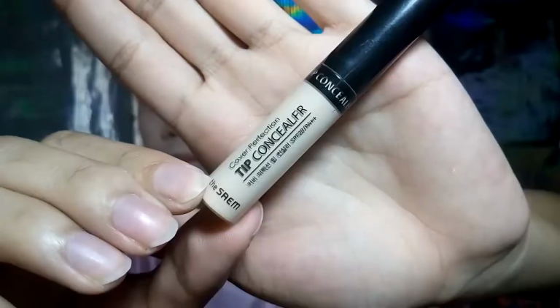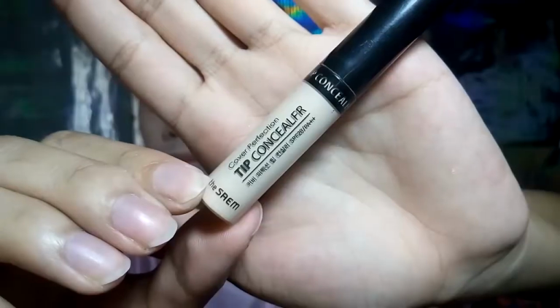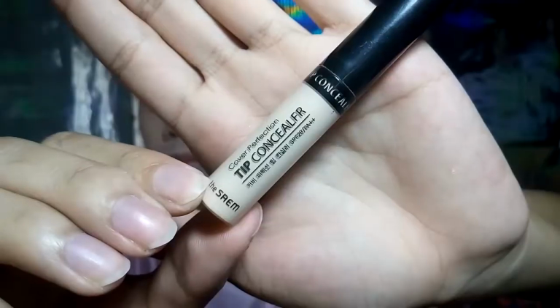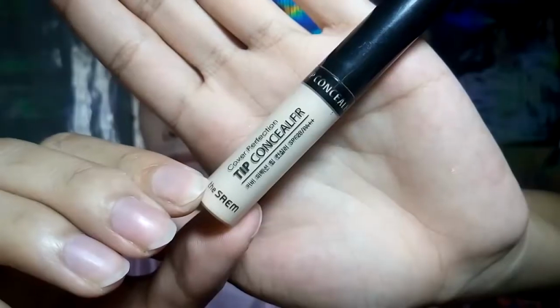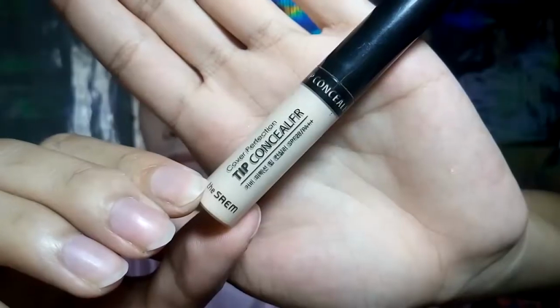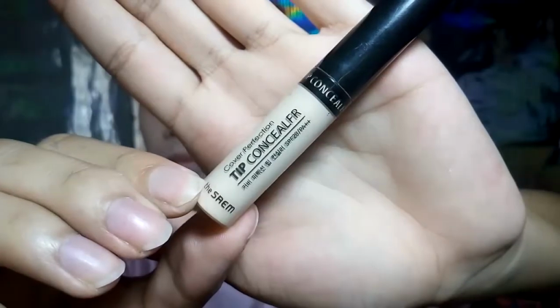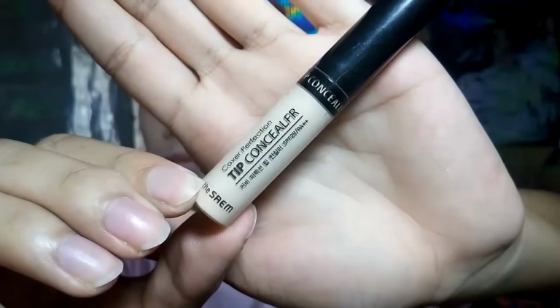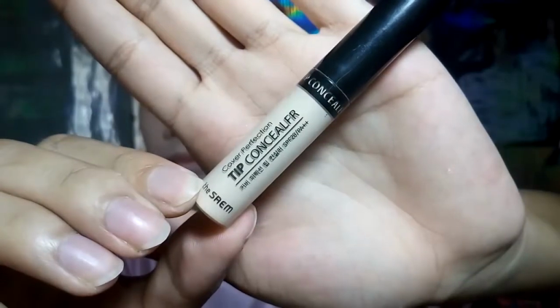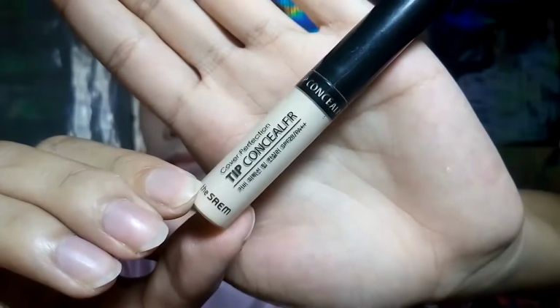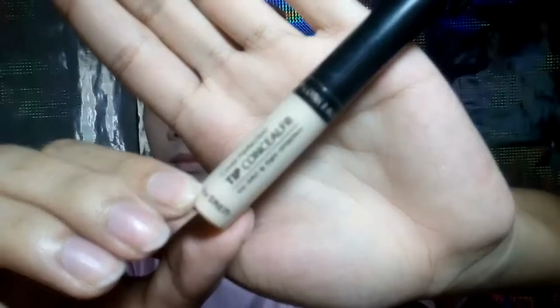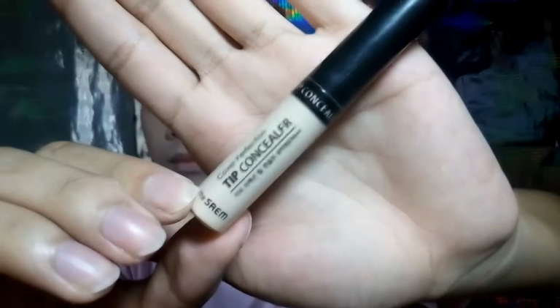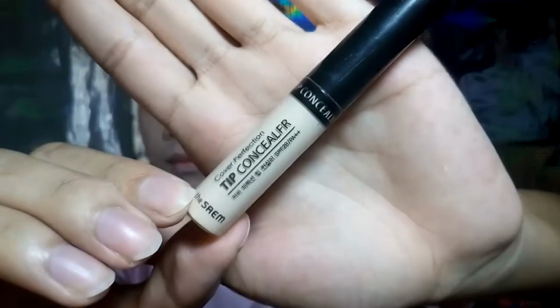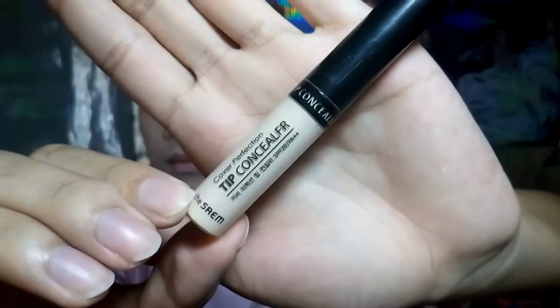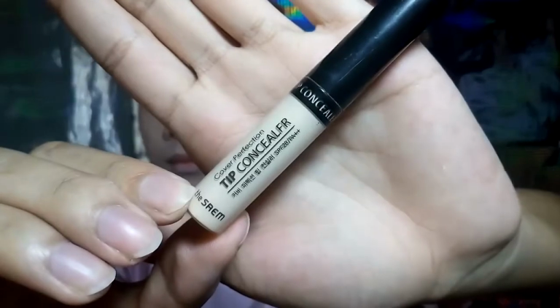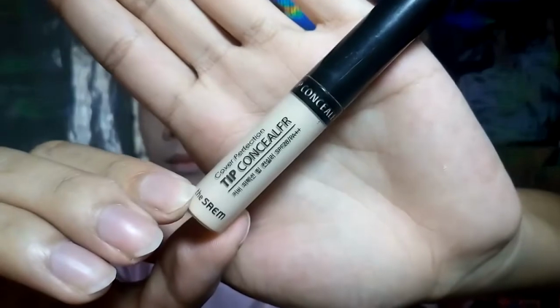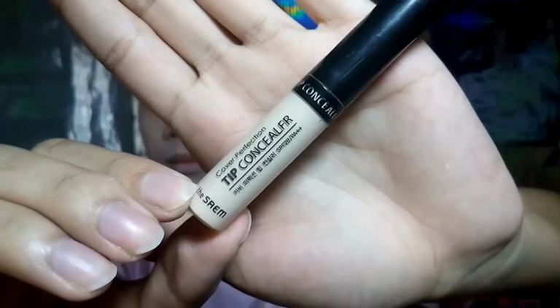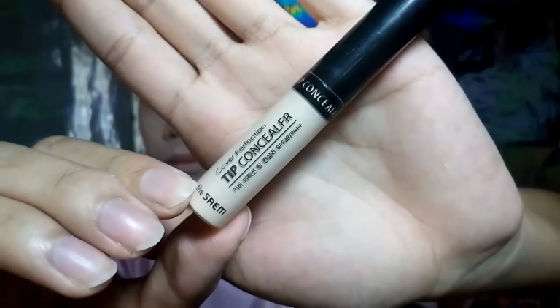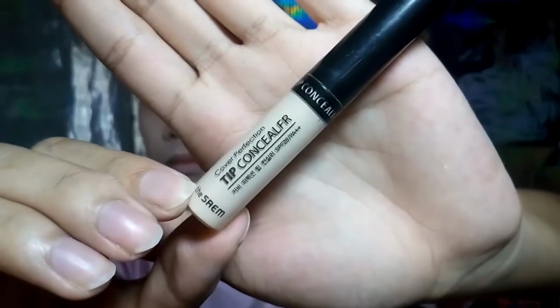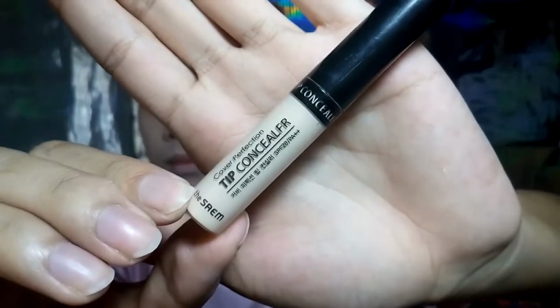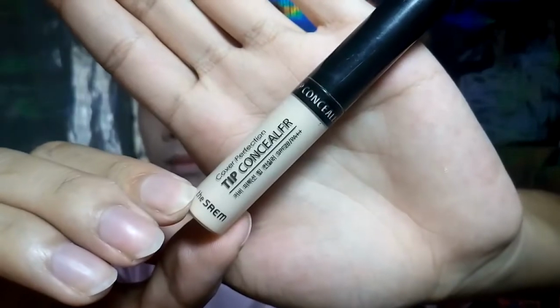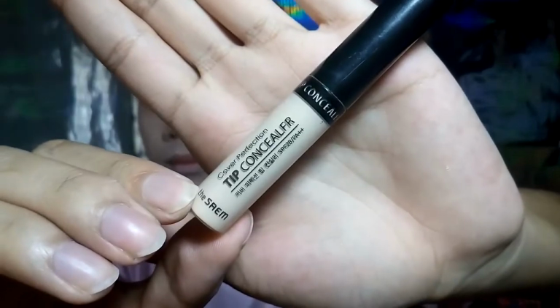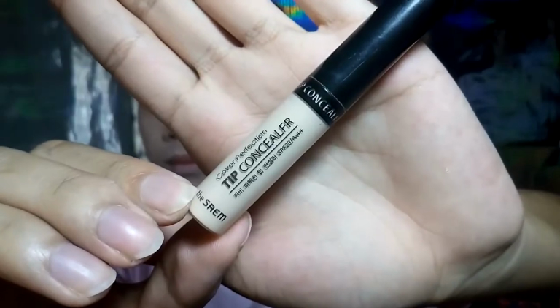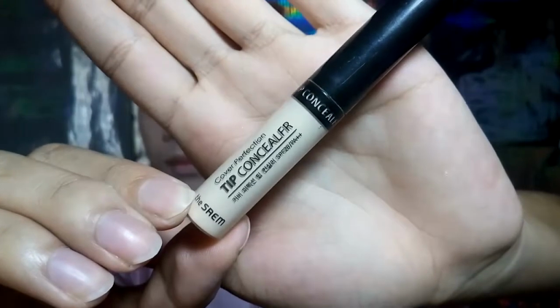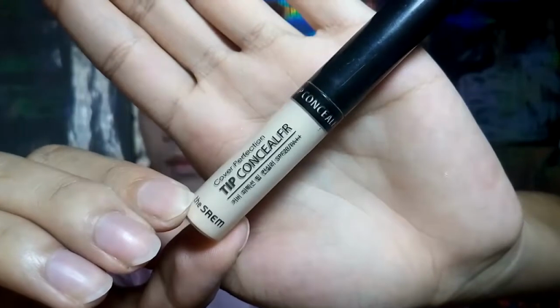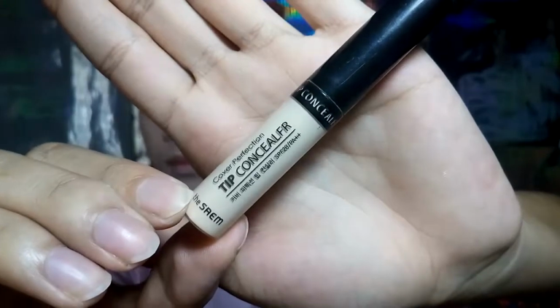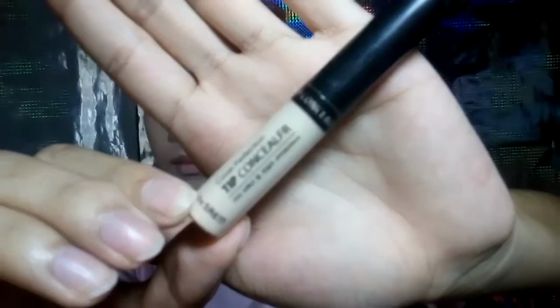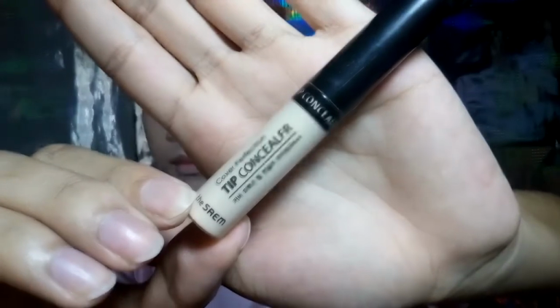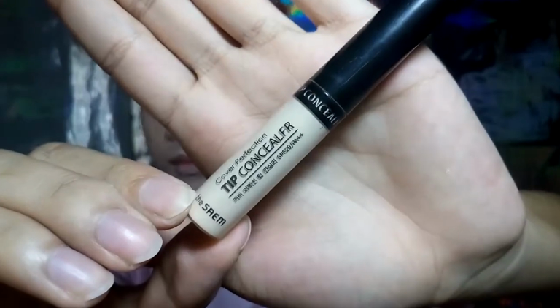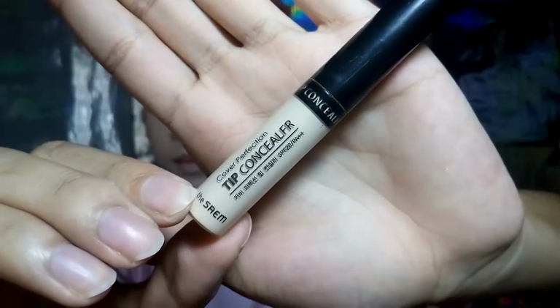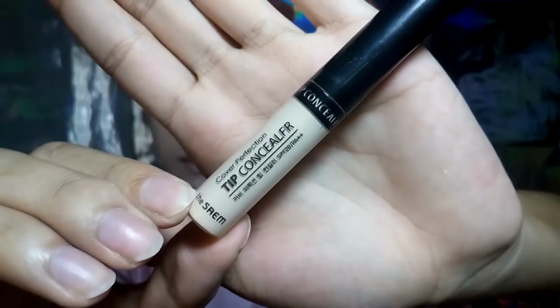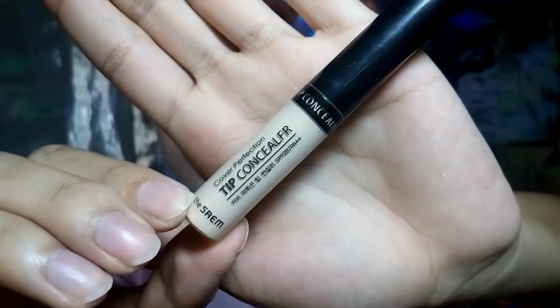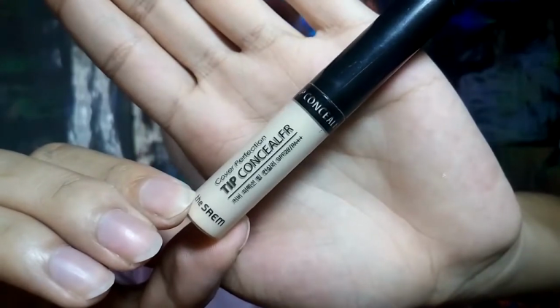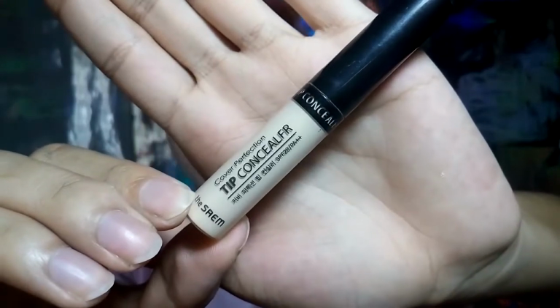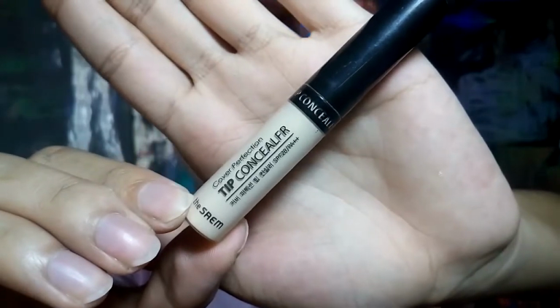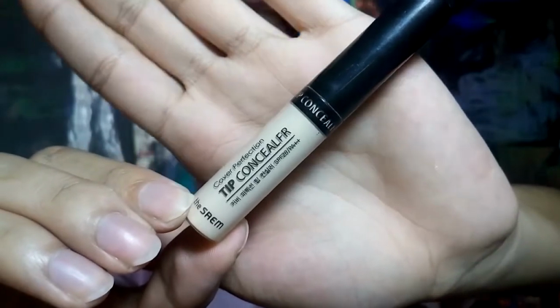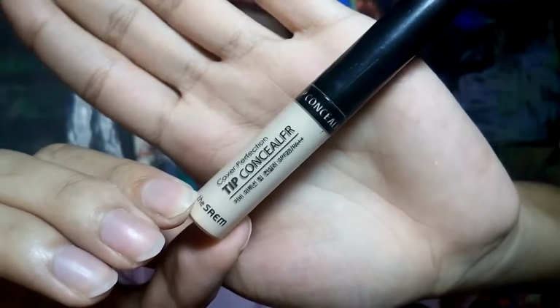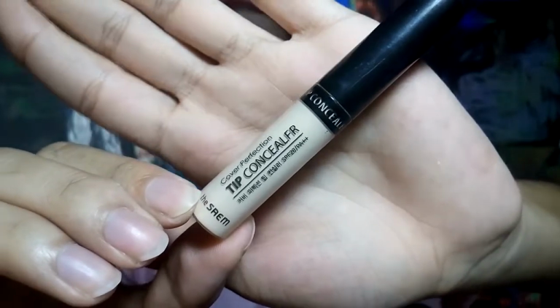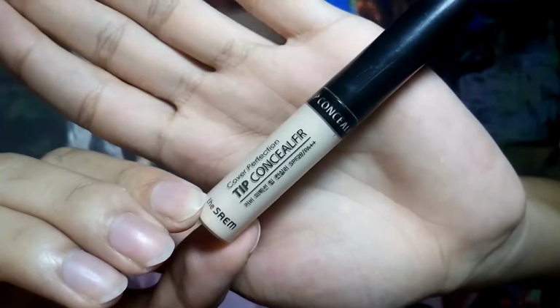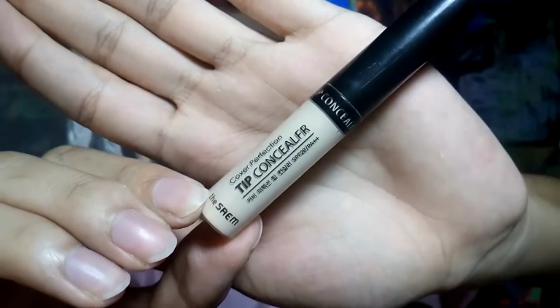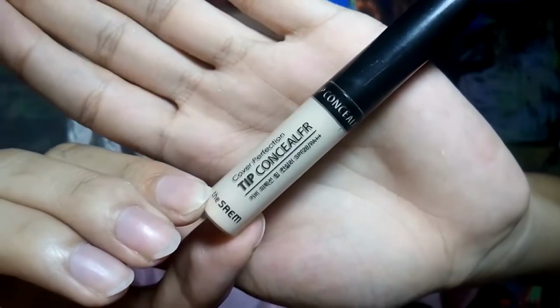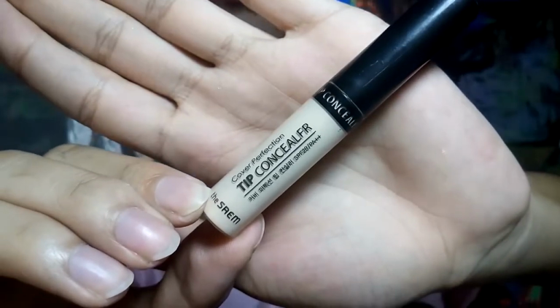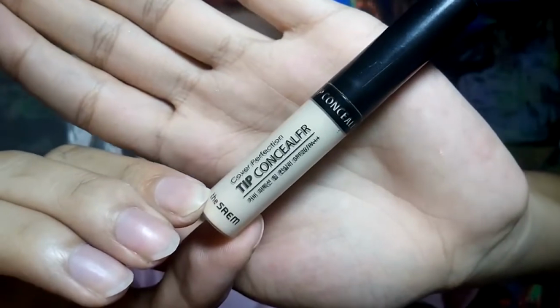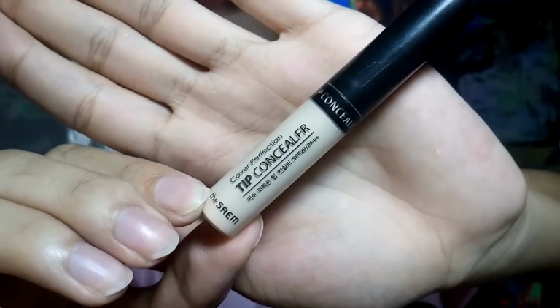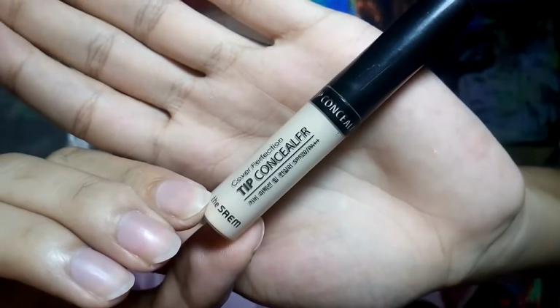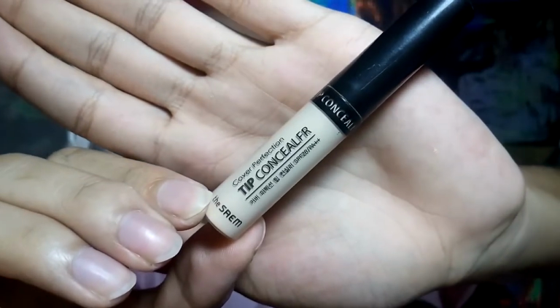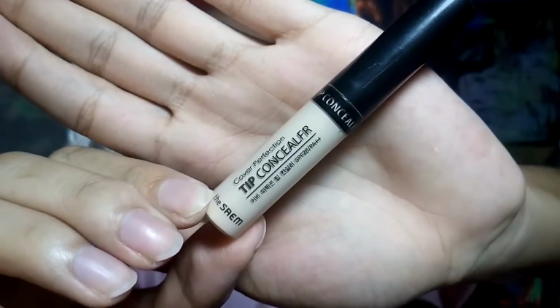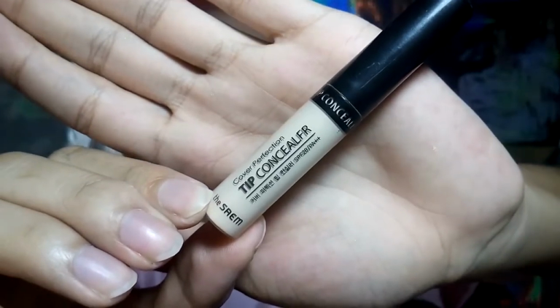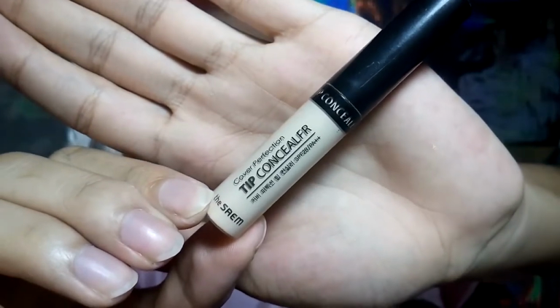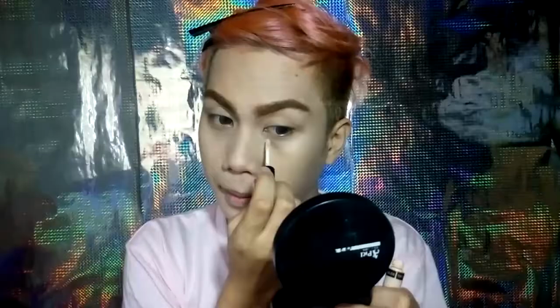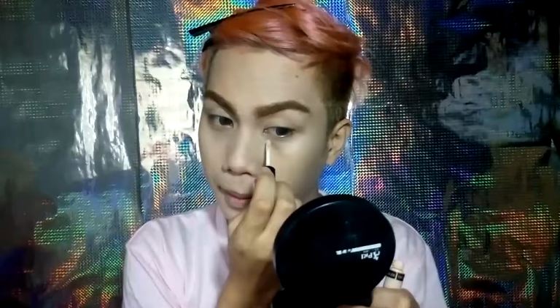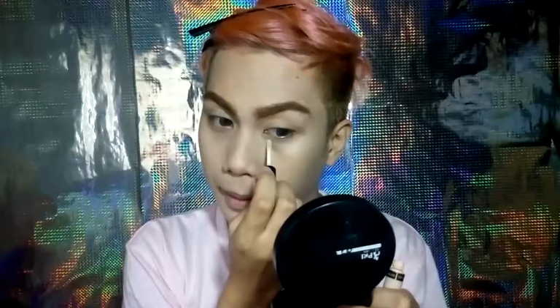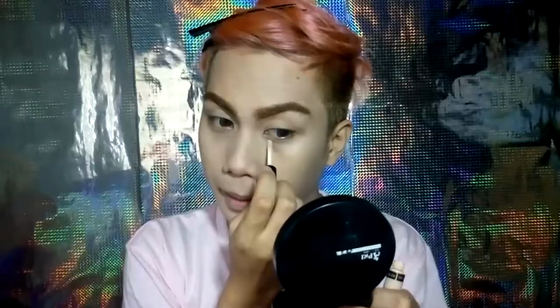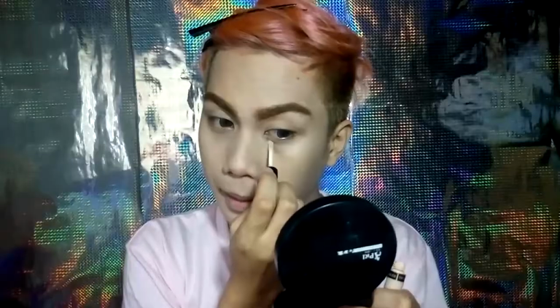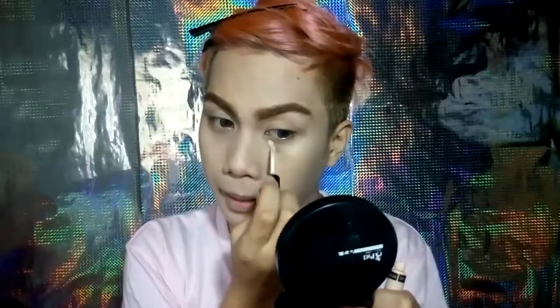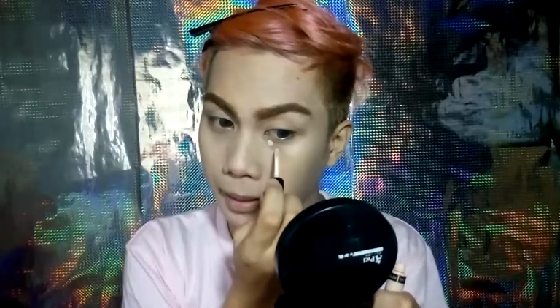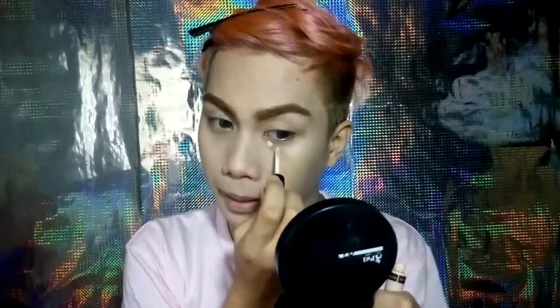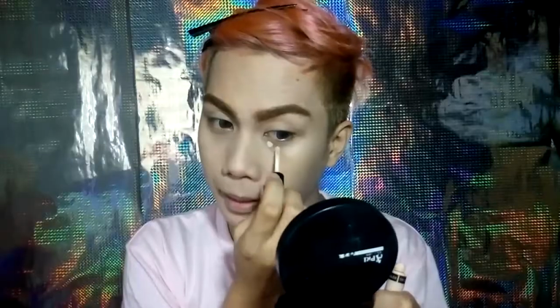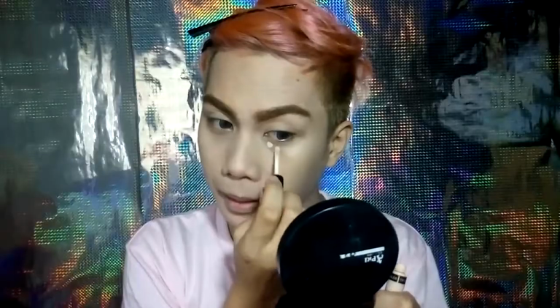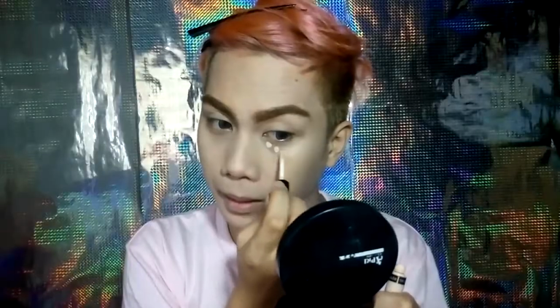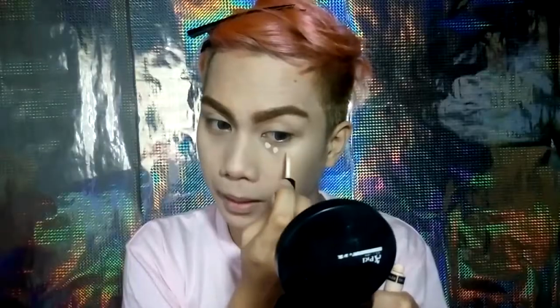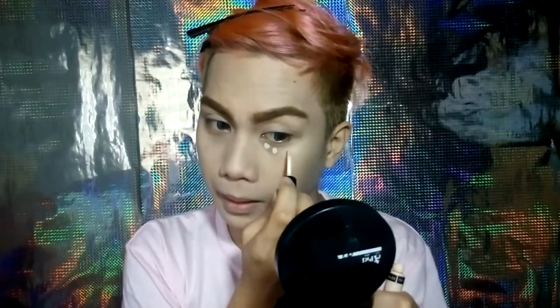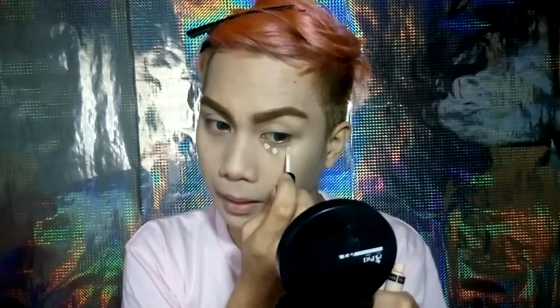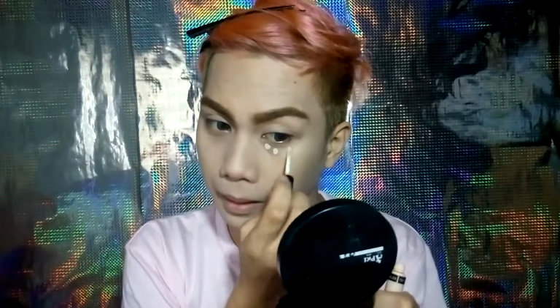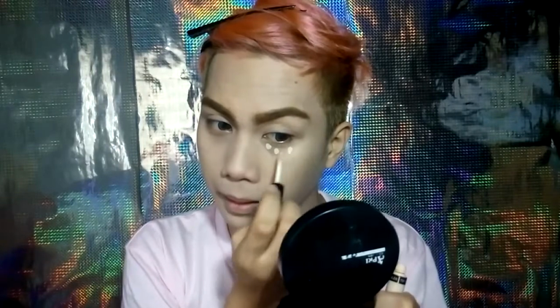To cover my dark circles and also my under eye, I'll be using a concealer which has a high coverage.